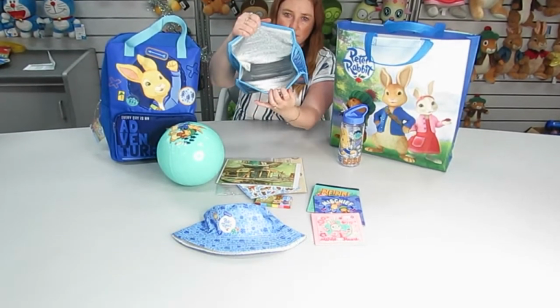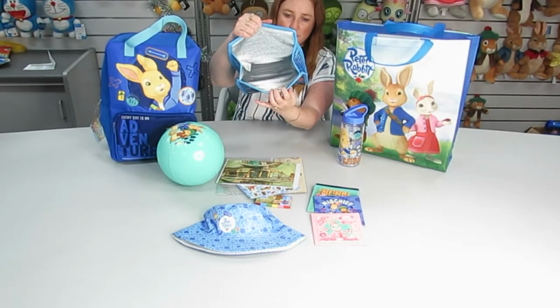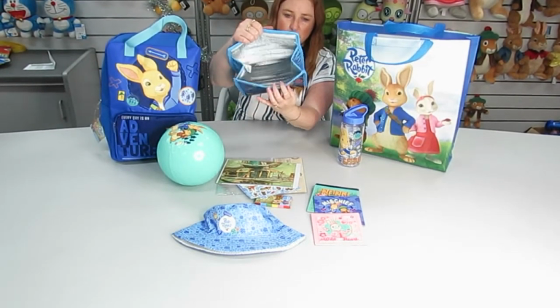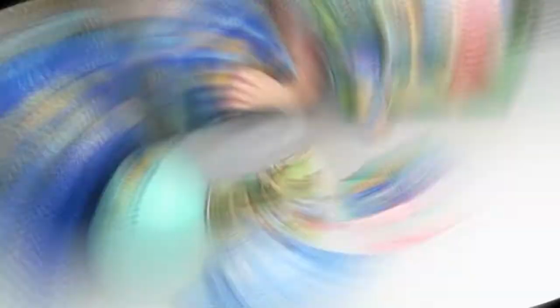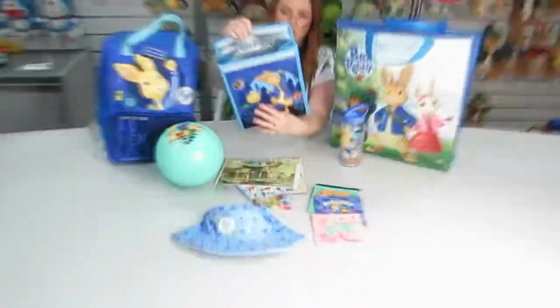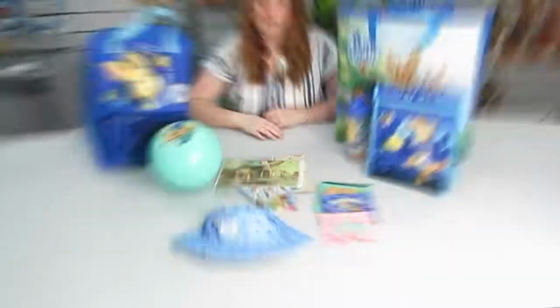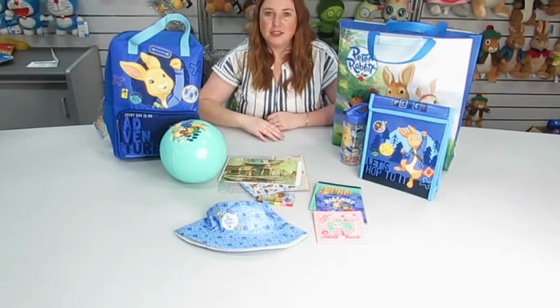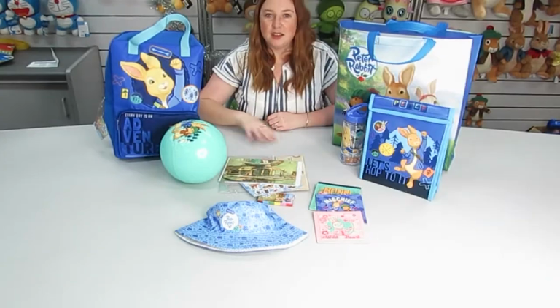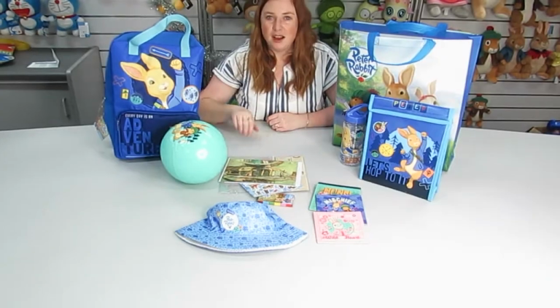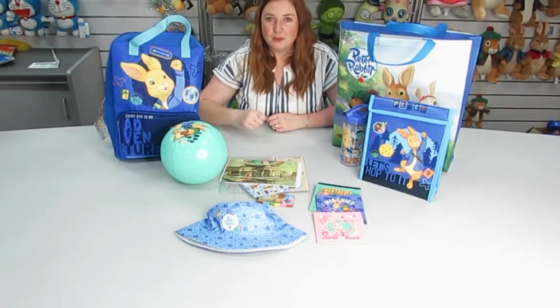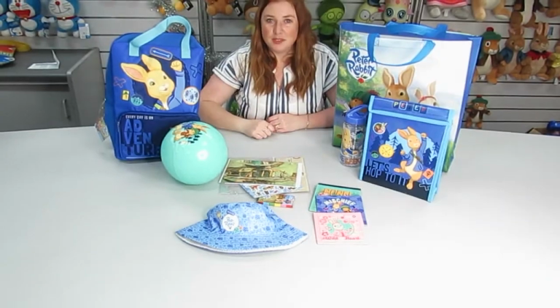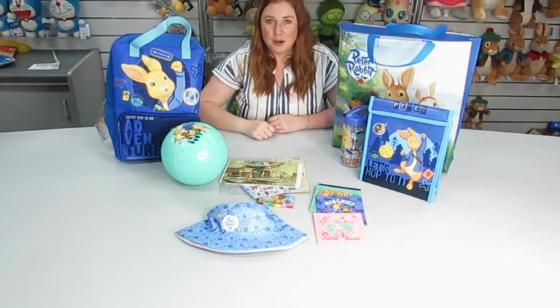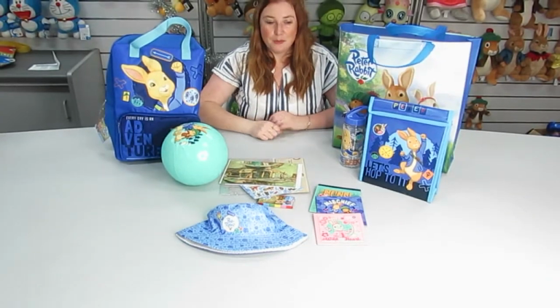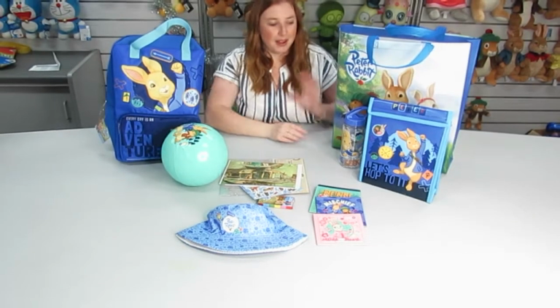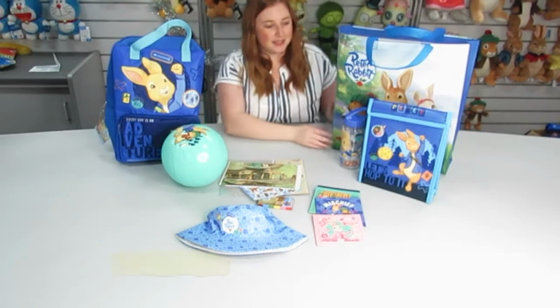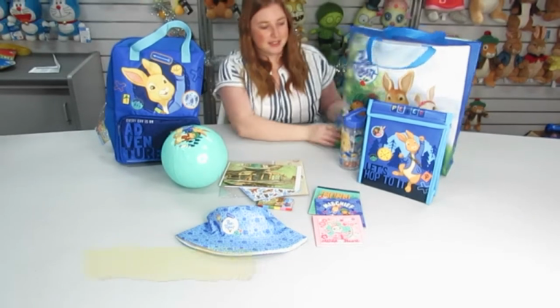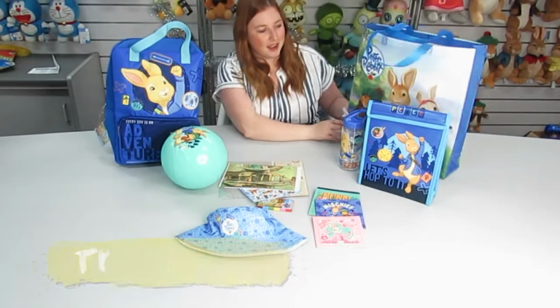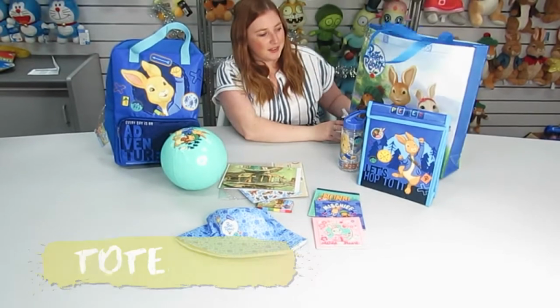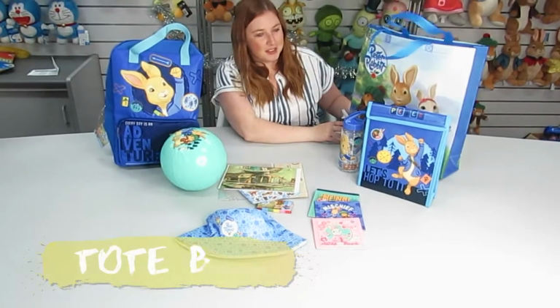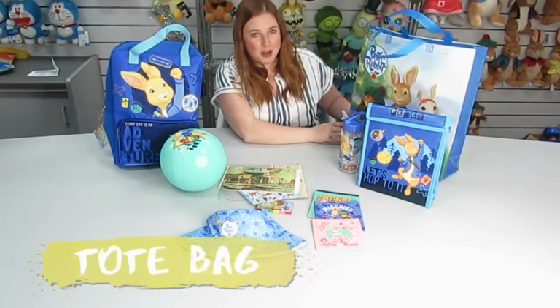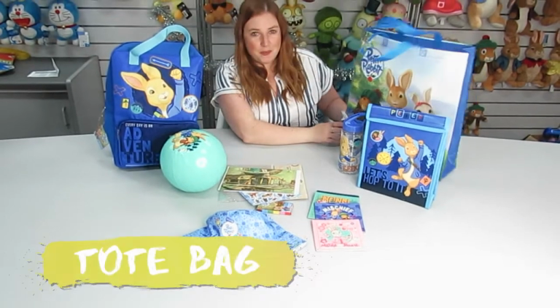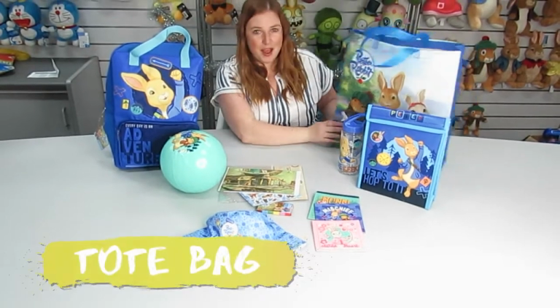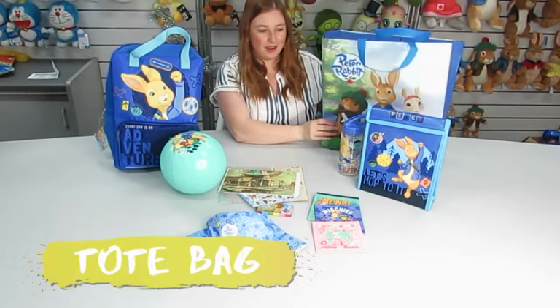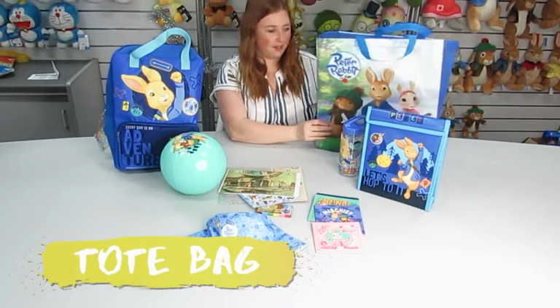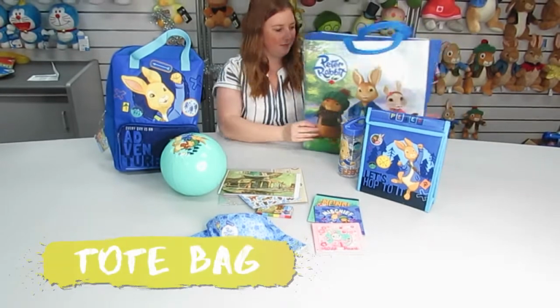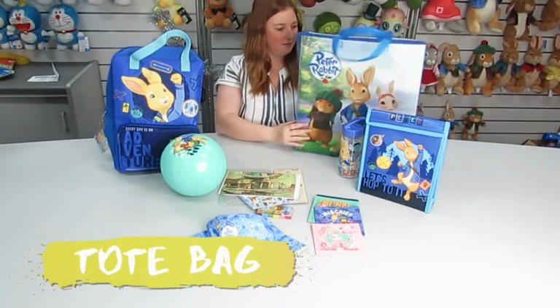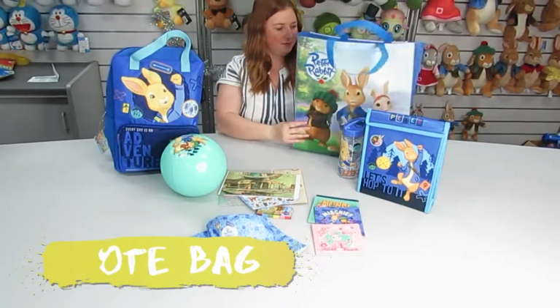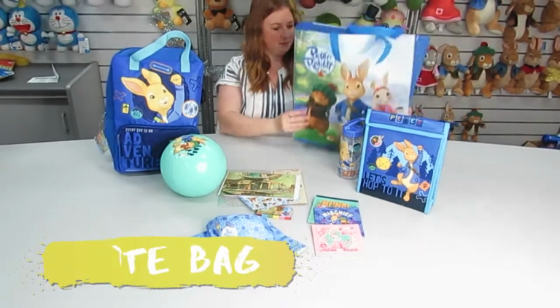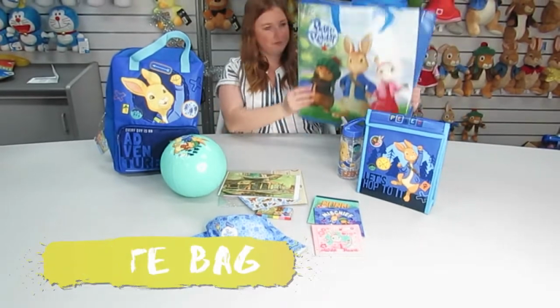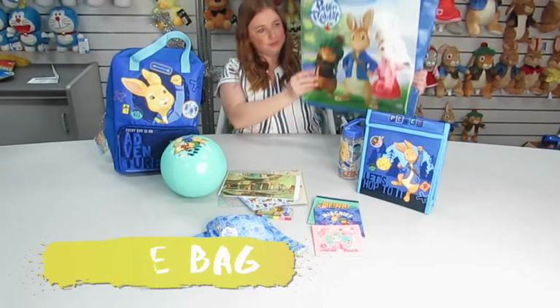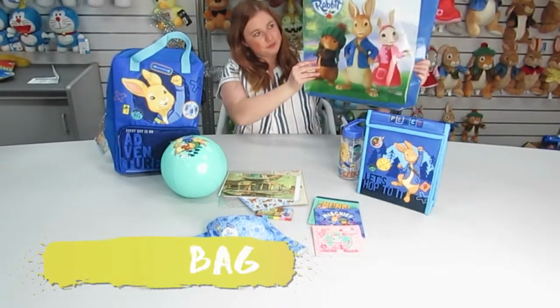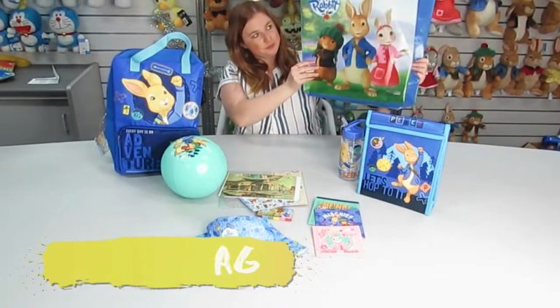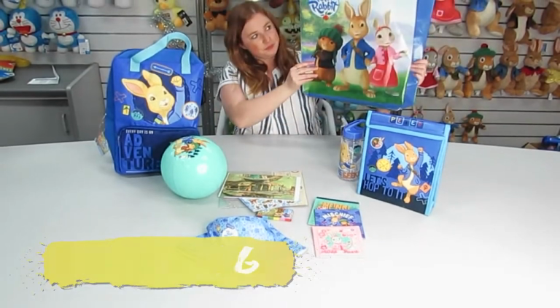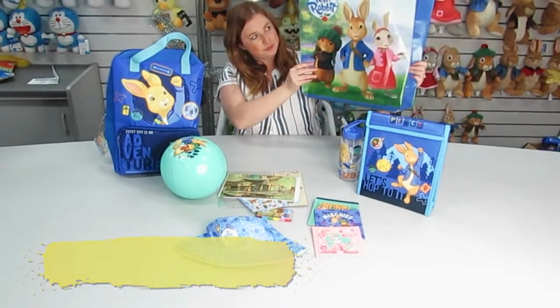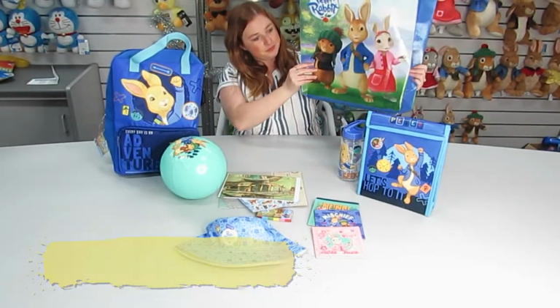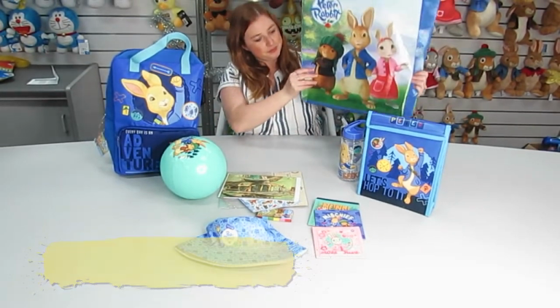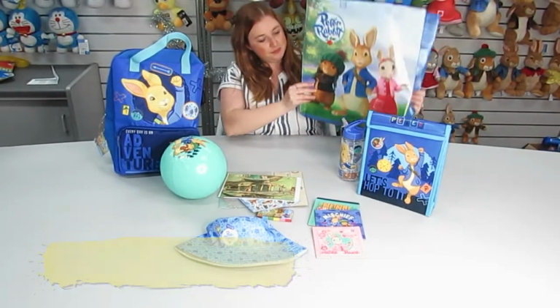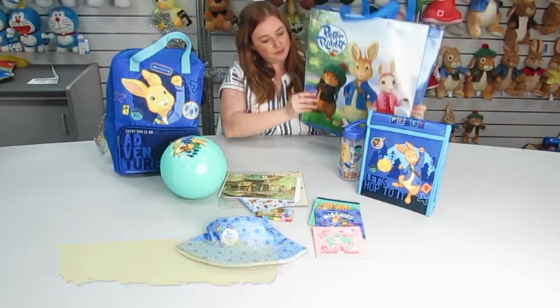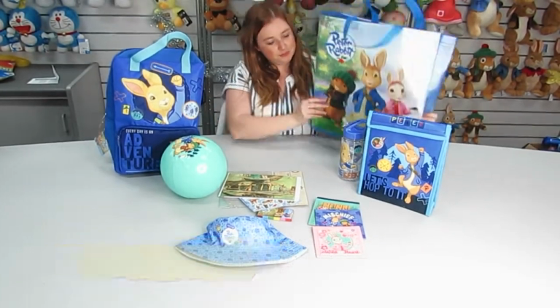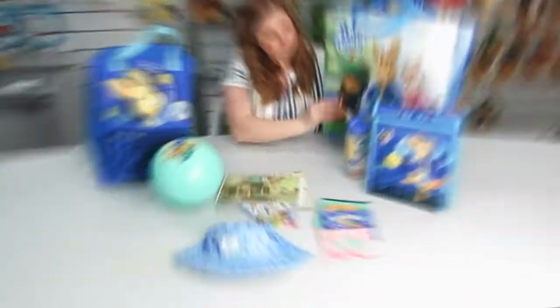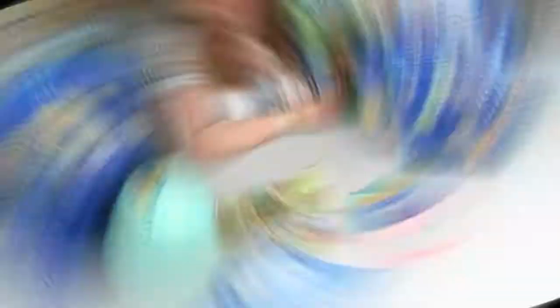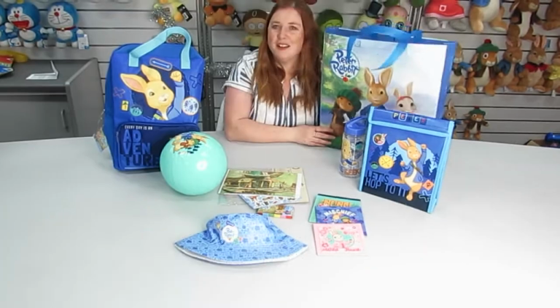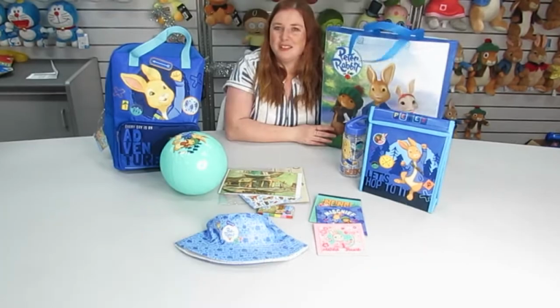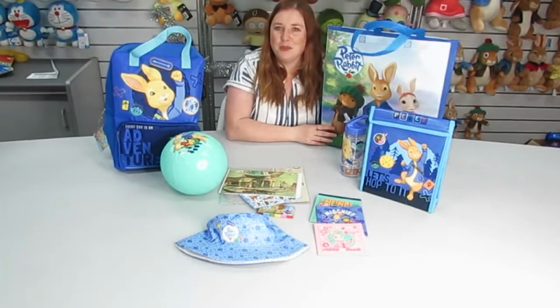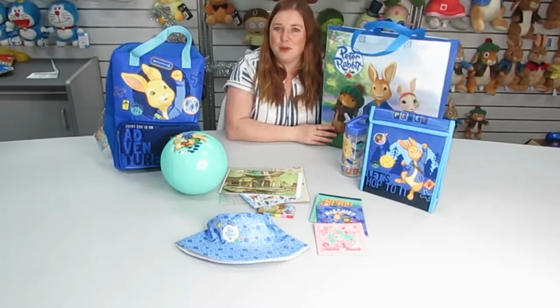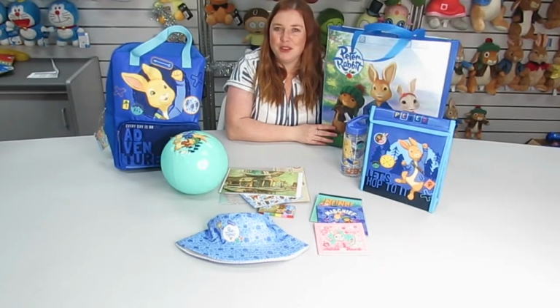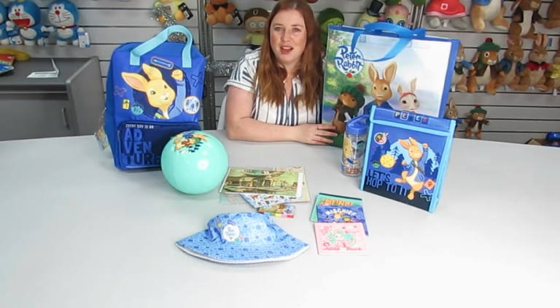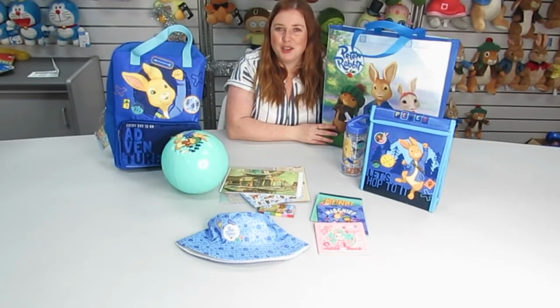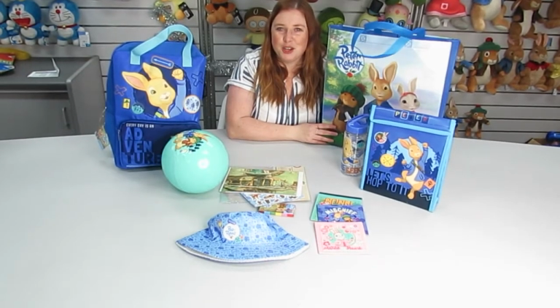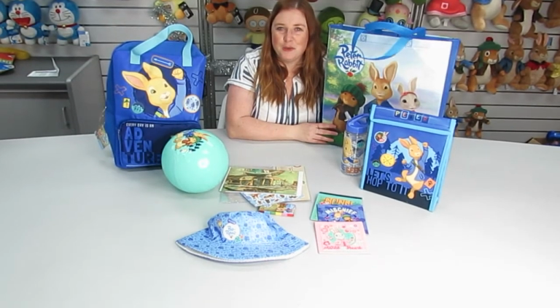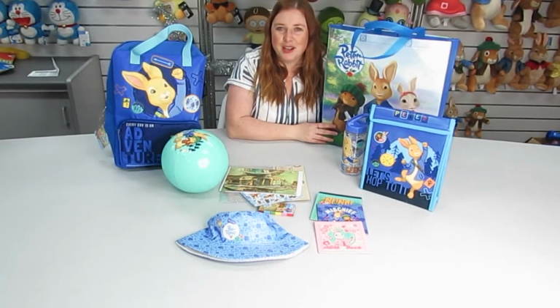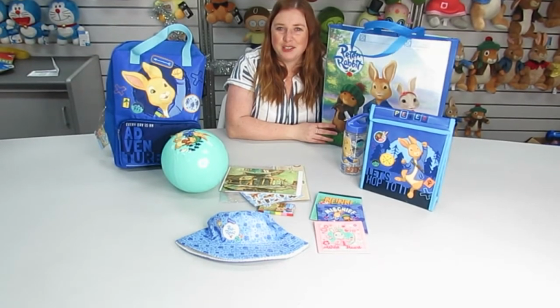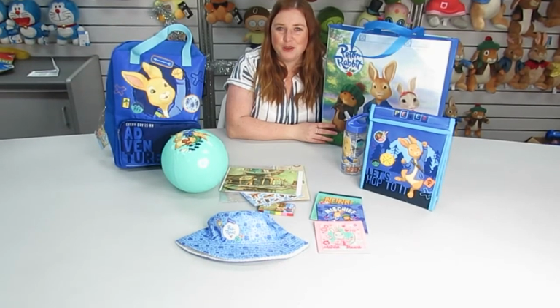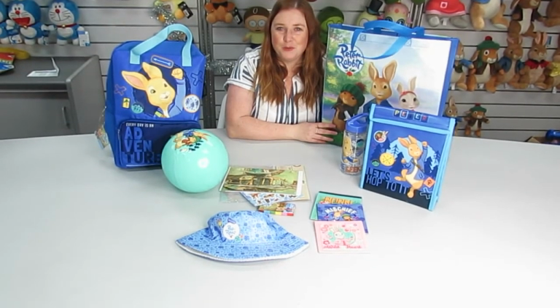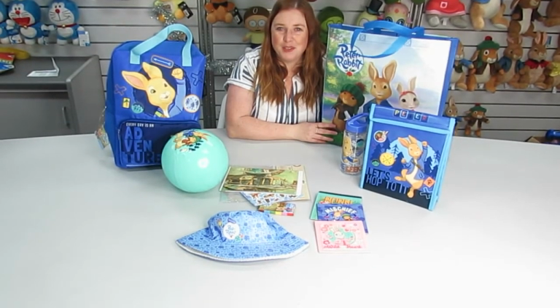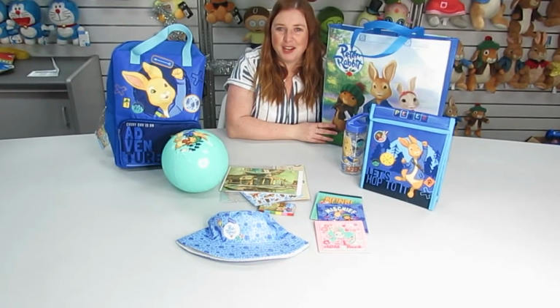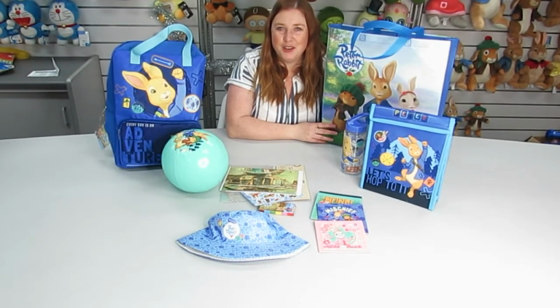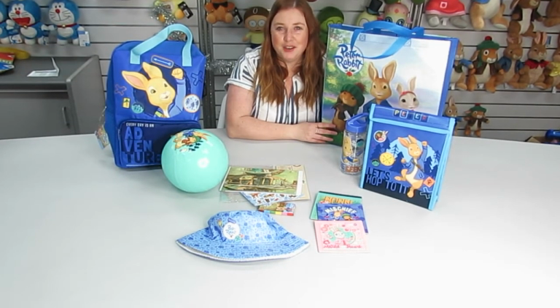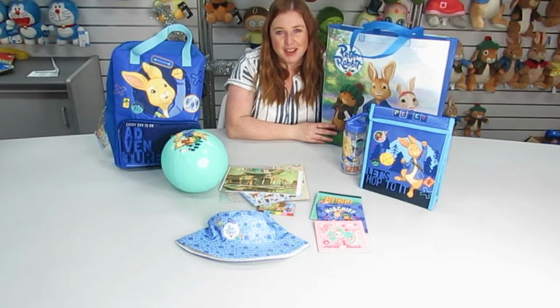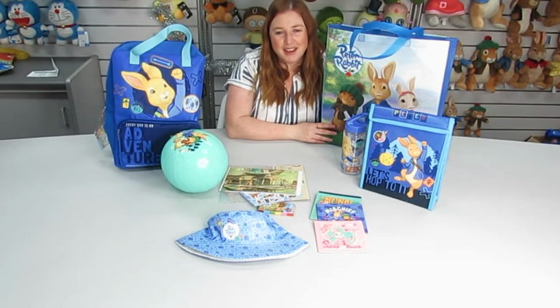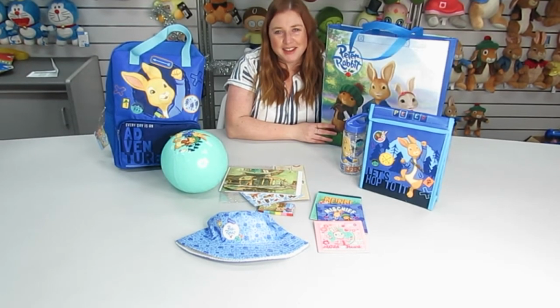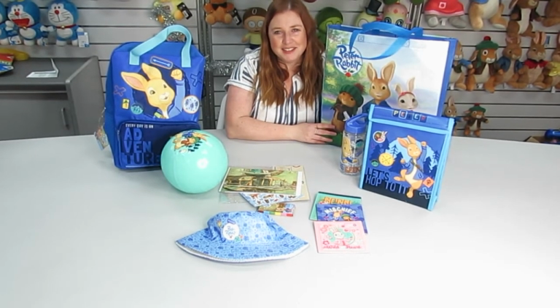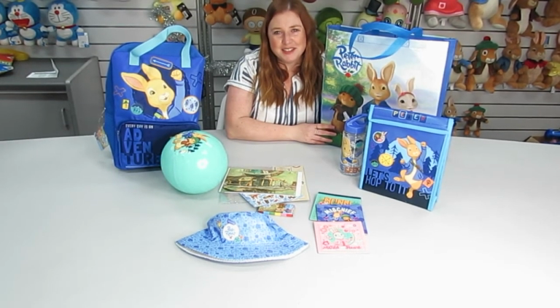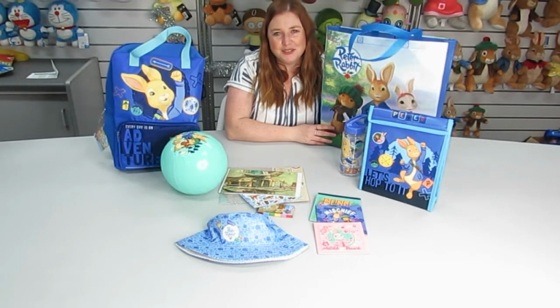All of these items come packed inside this tote bag. Jump online at showbags.com.au and get it delivered.